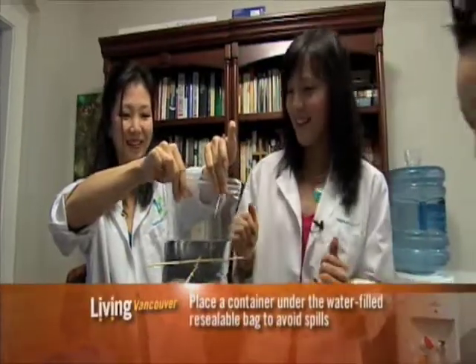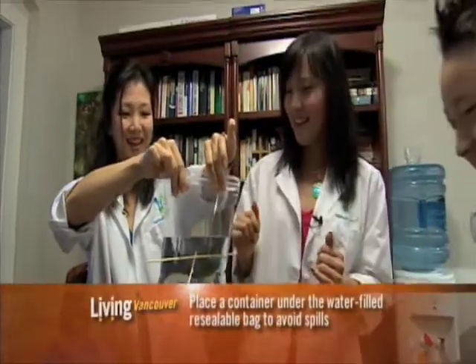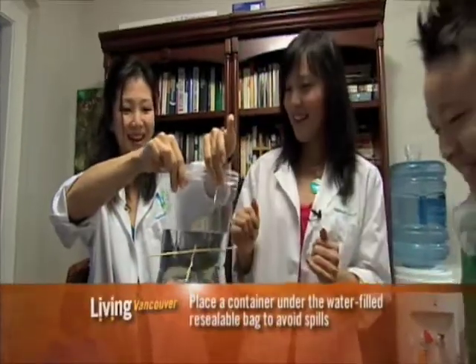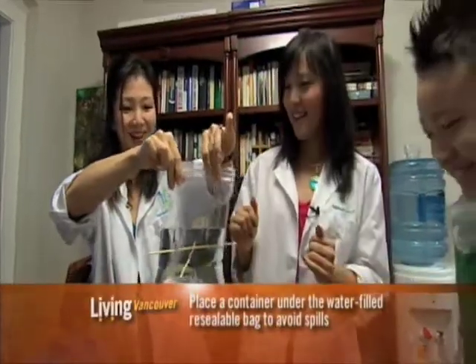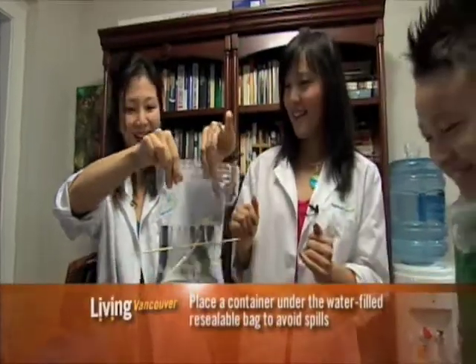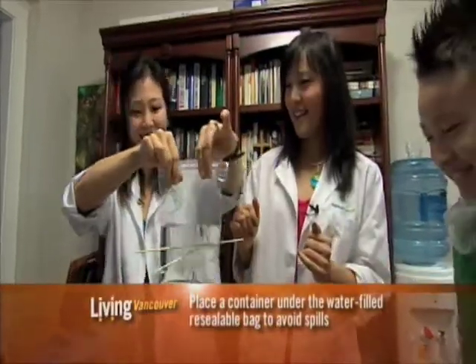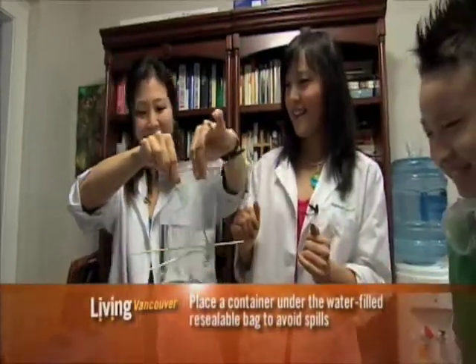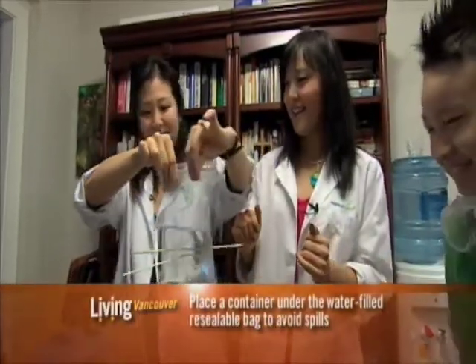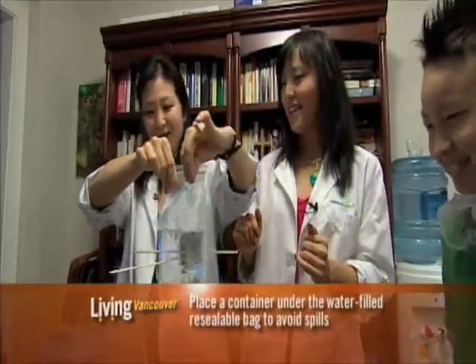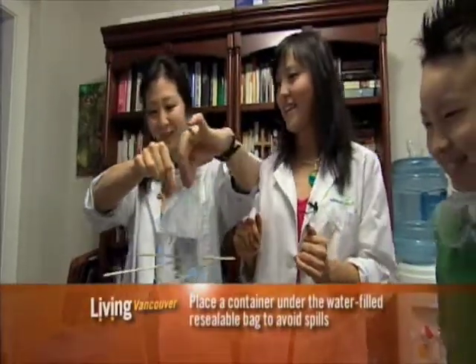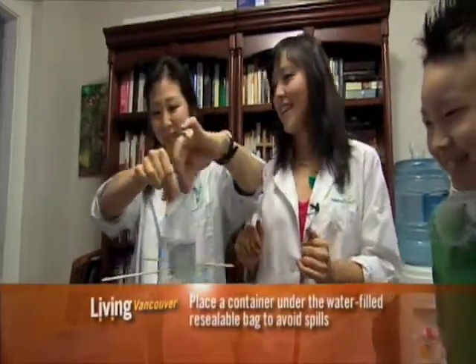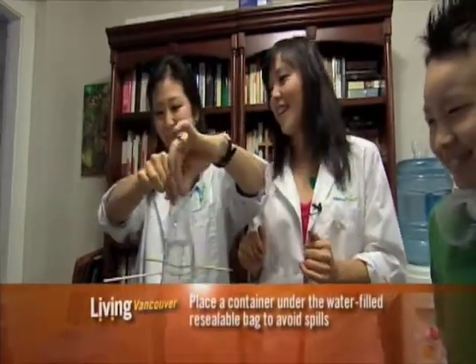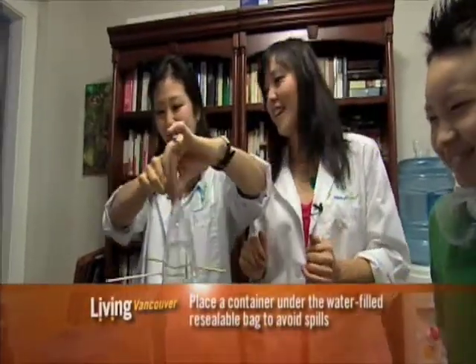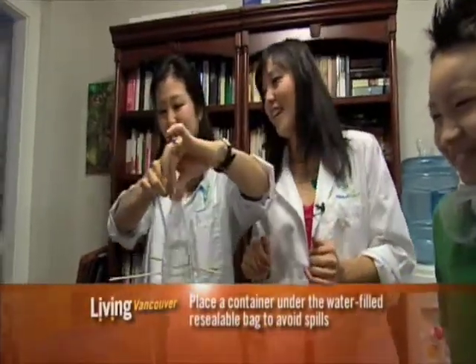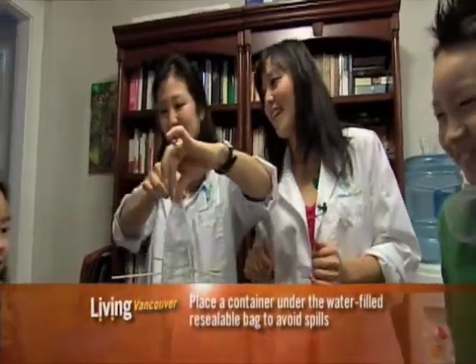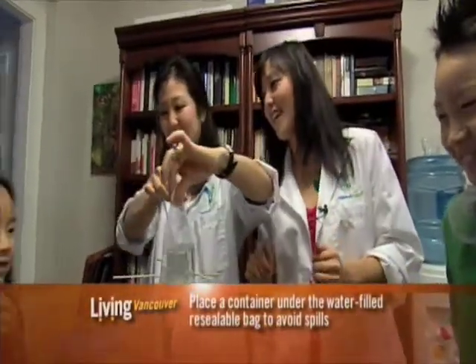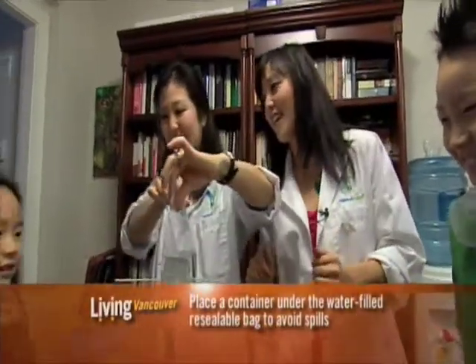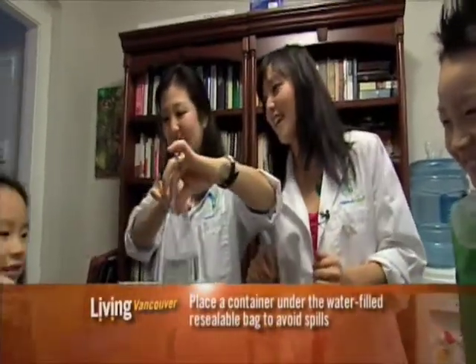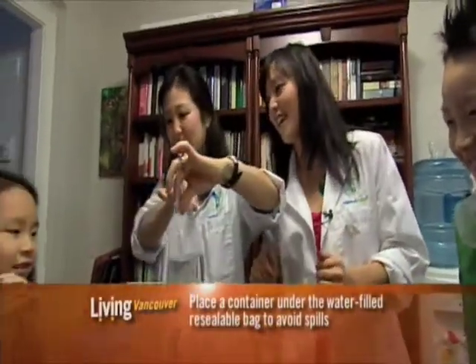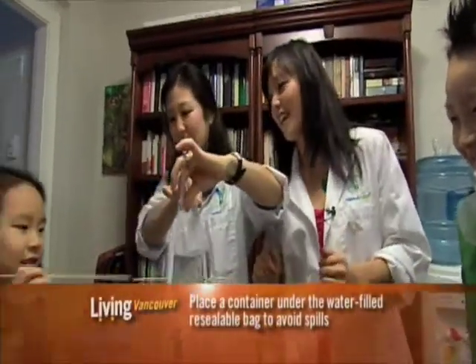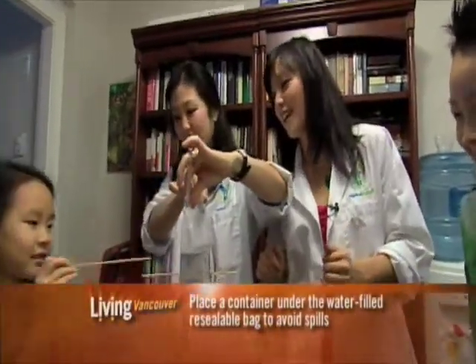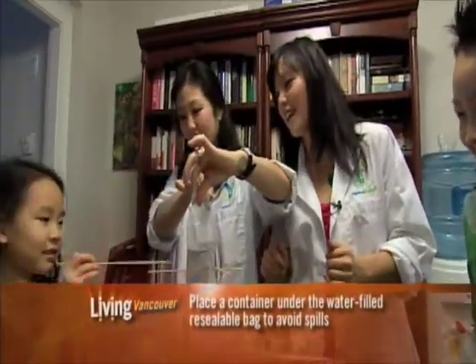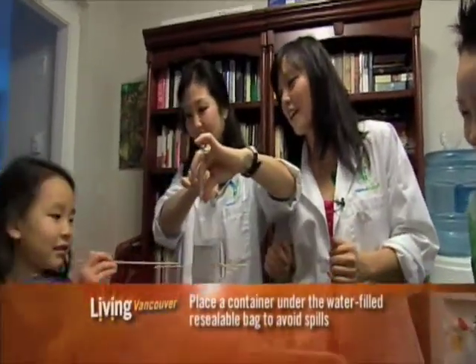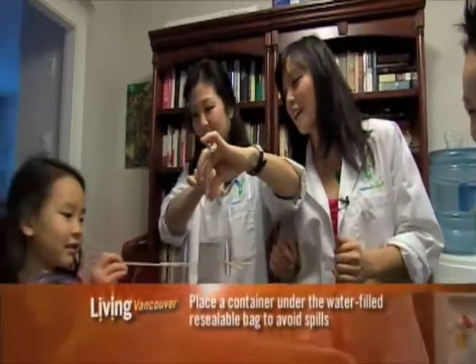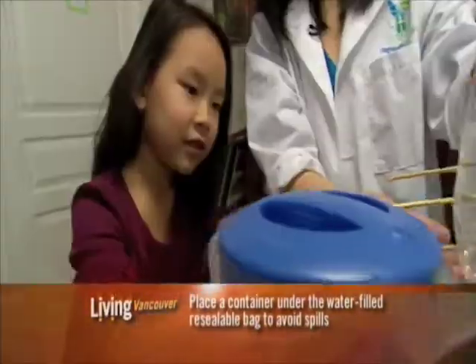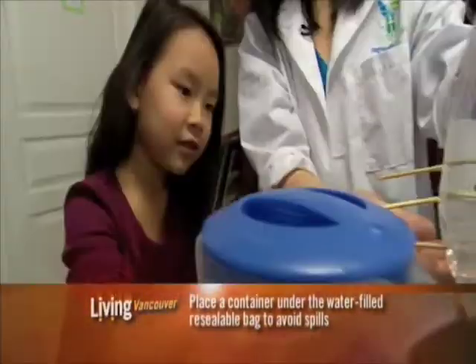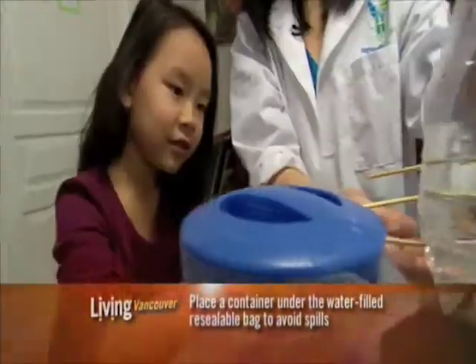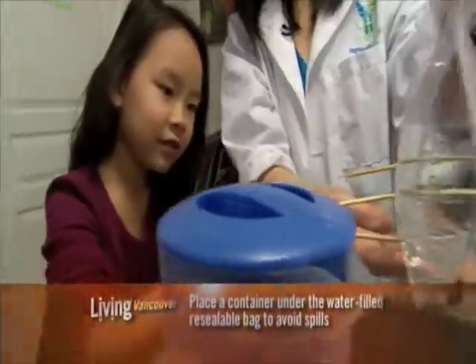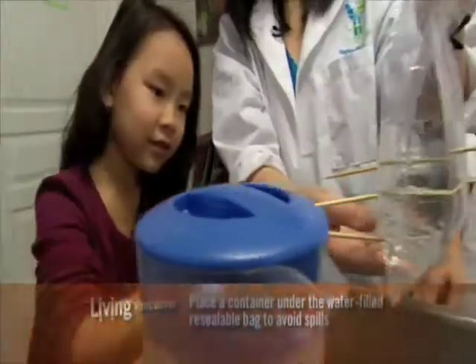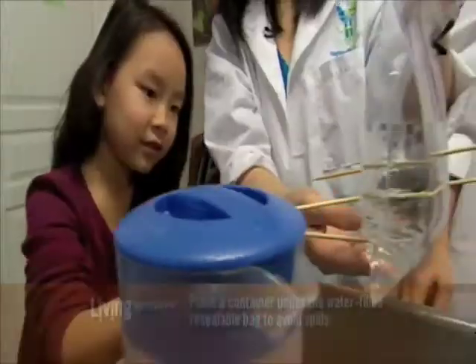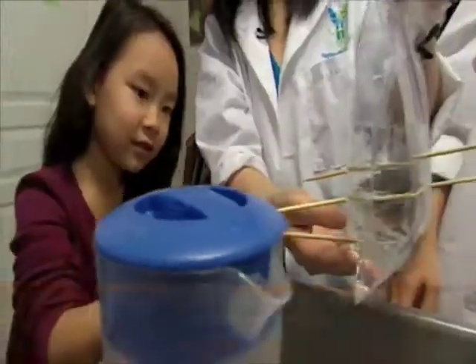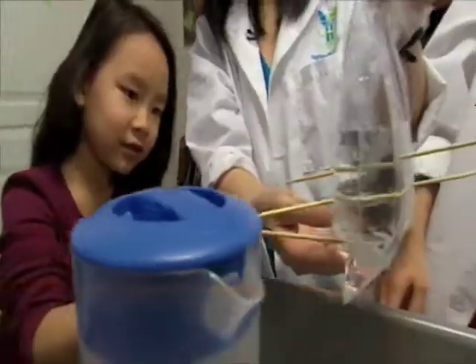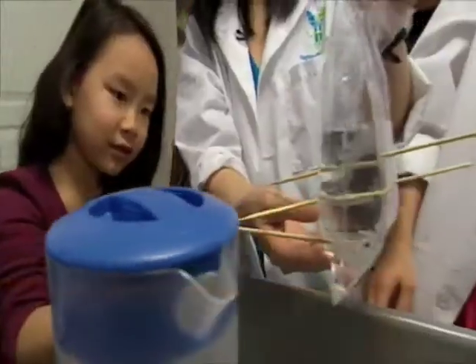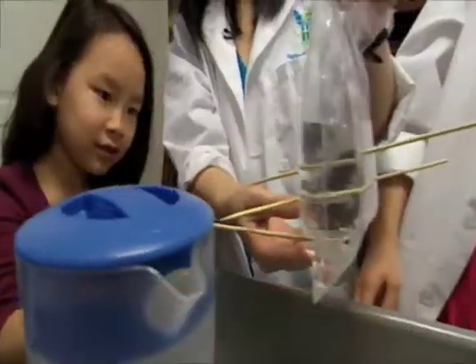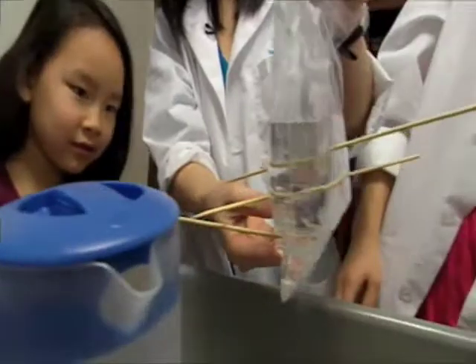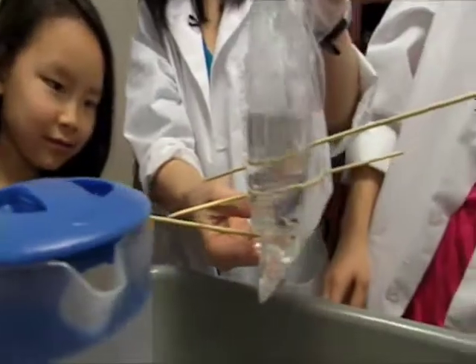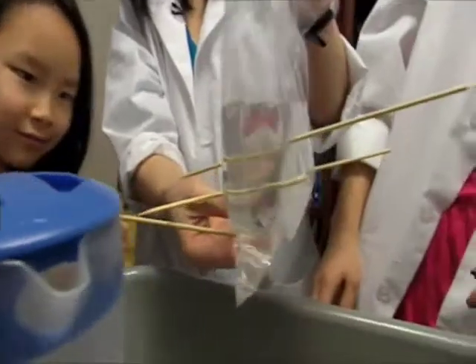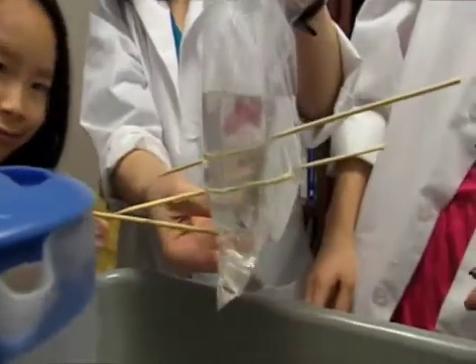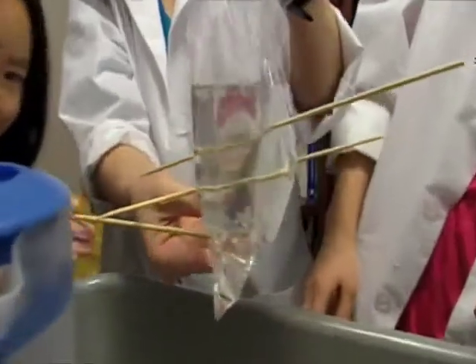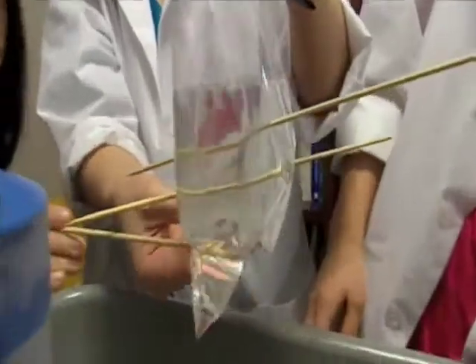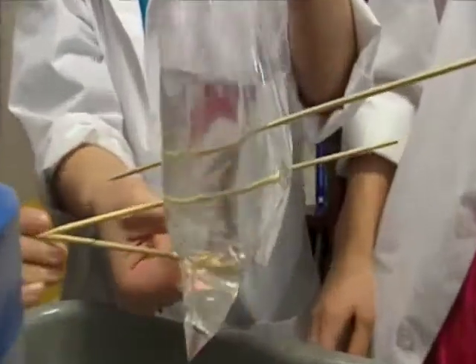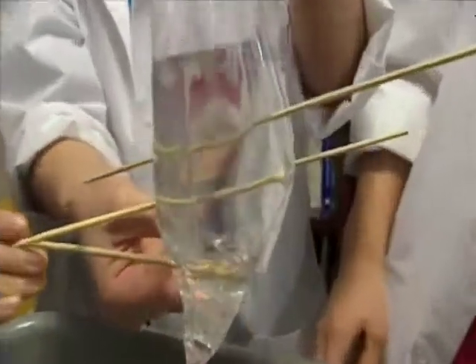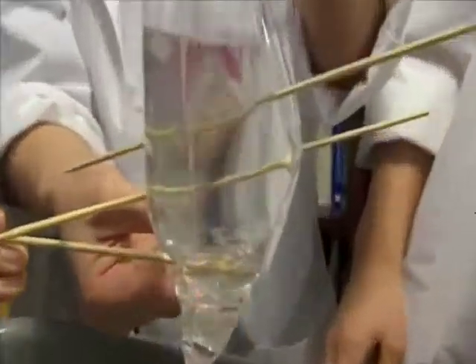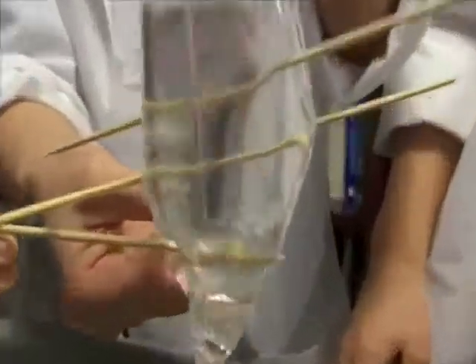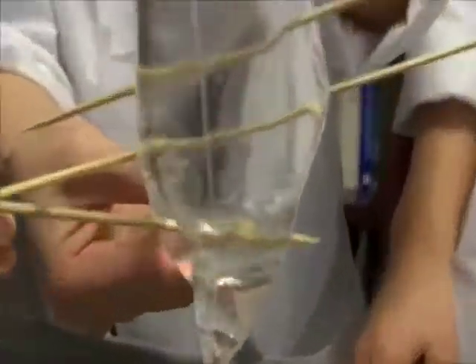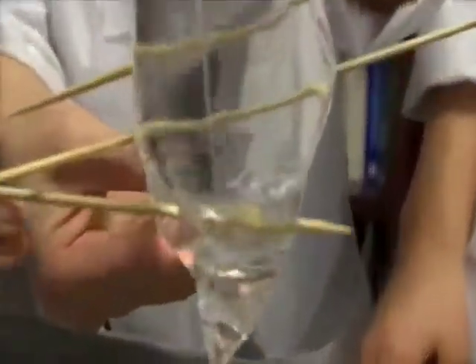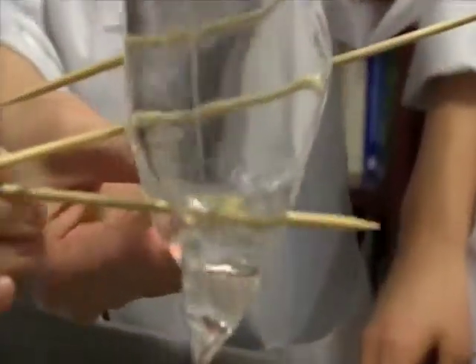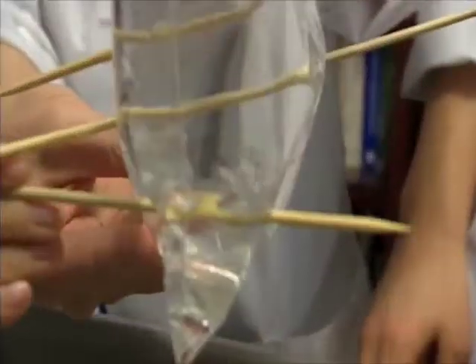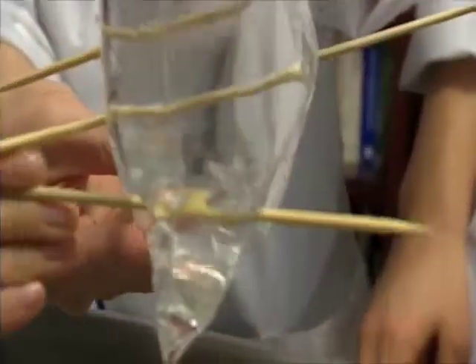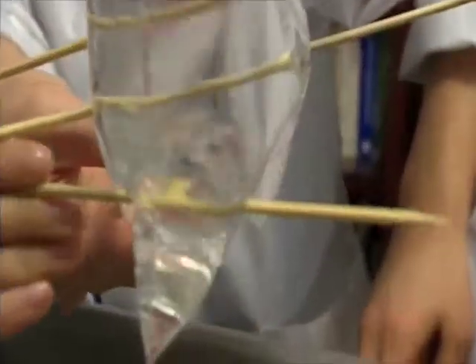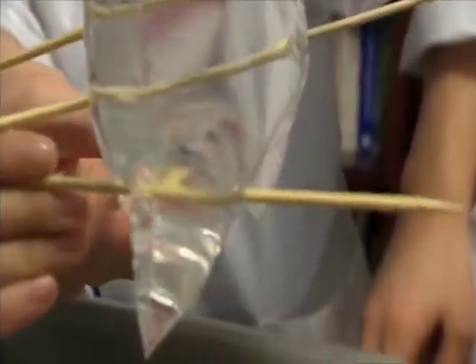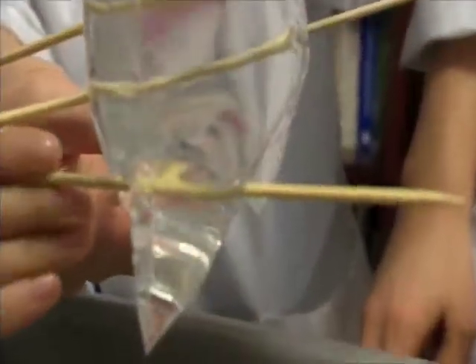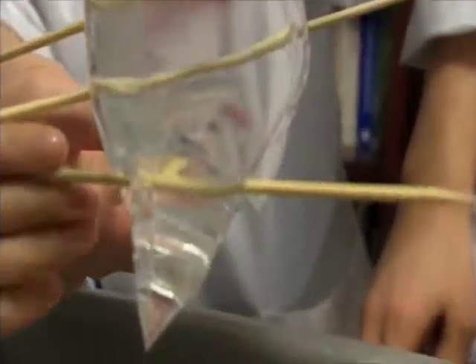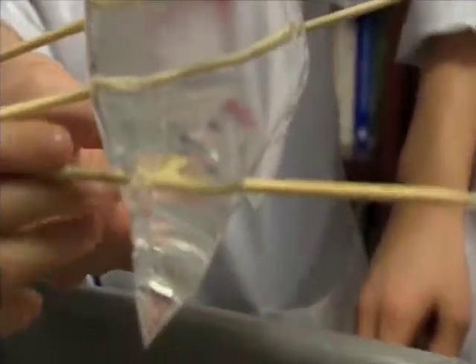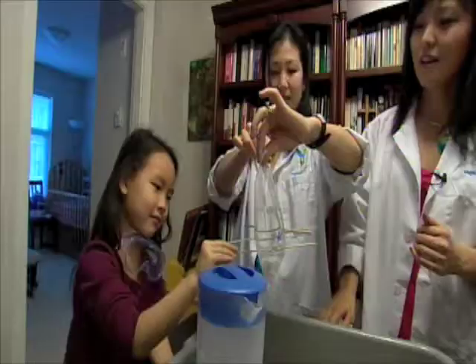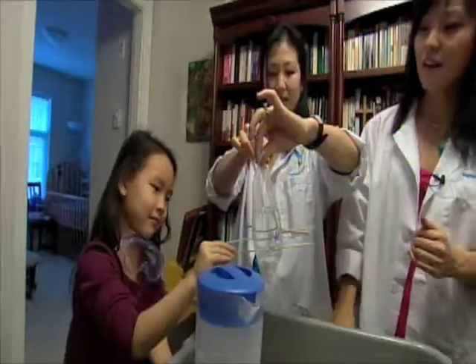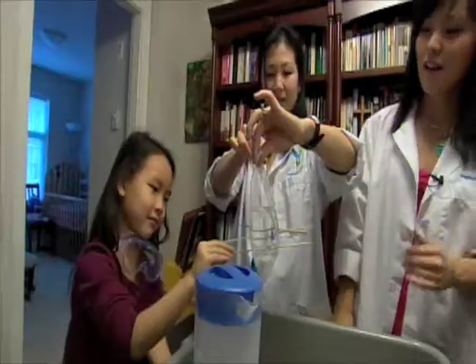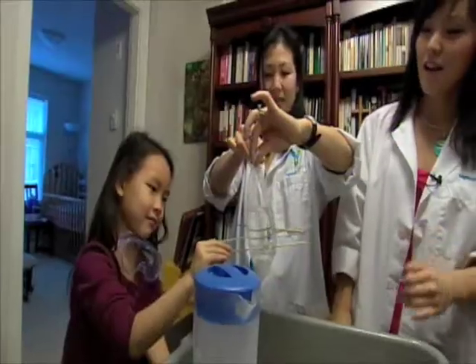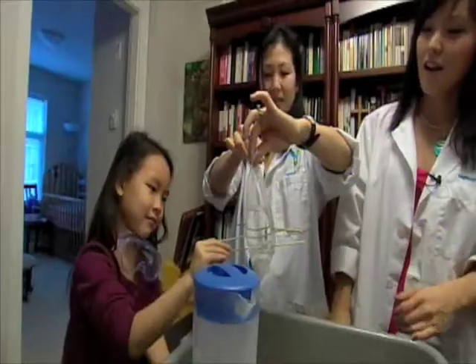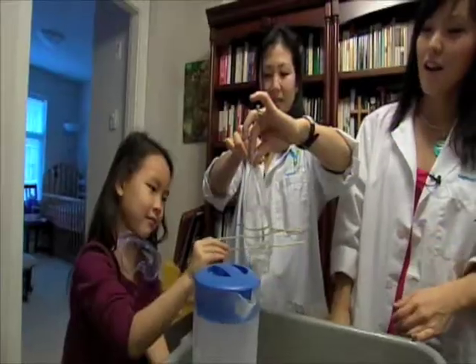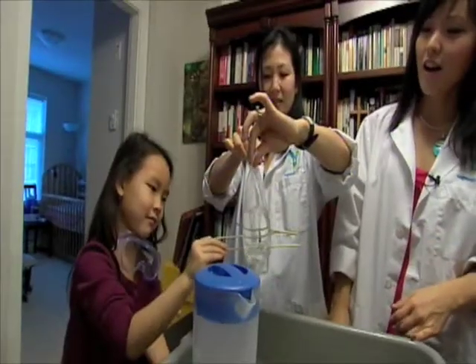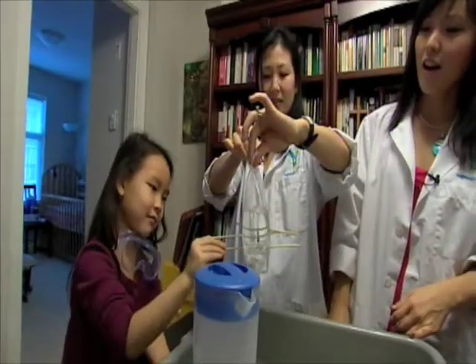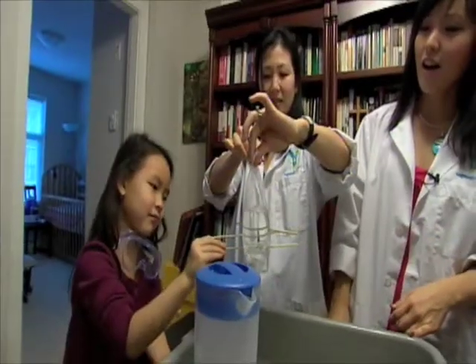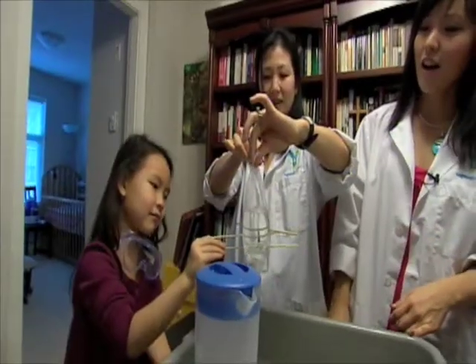Okay, now Isabelle's turn. Choose any spot. Go, go, go, go, go, go, go, go, go, go, go. Stop.